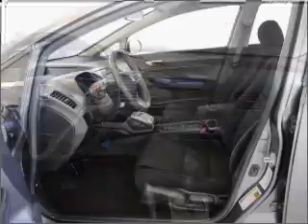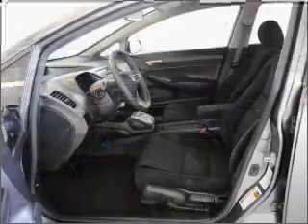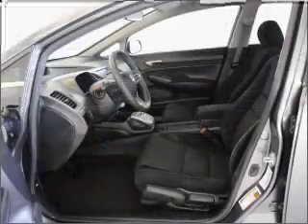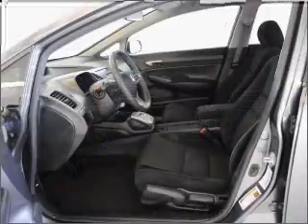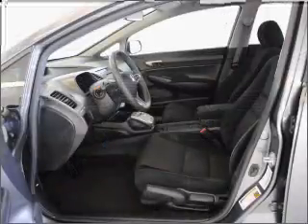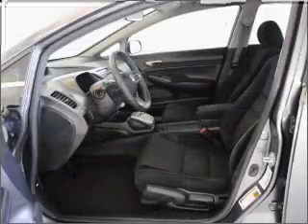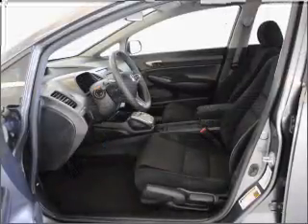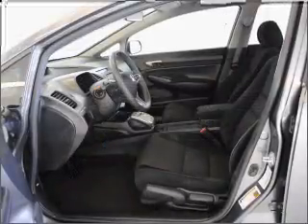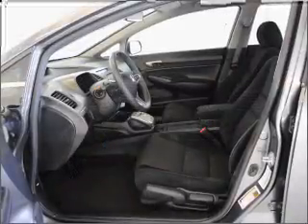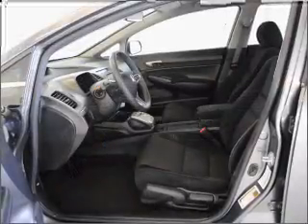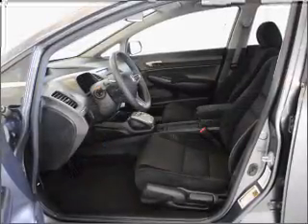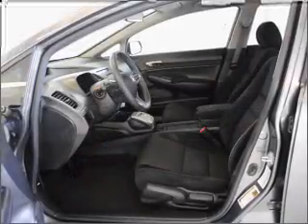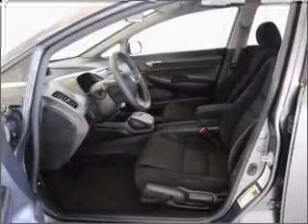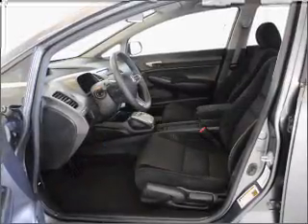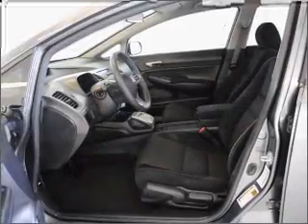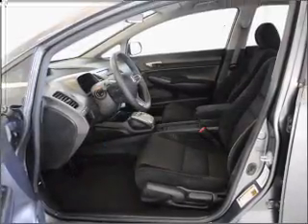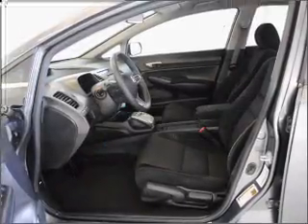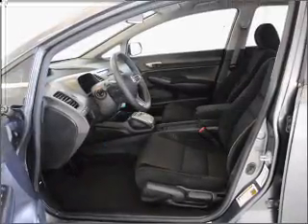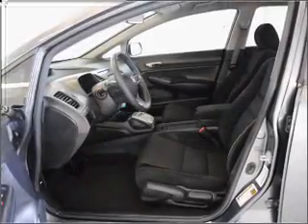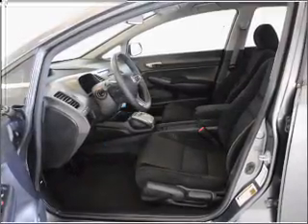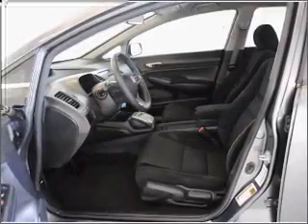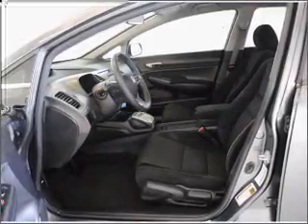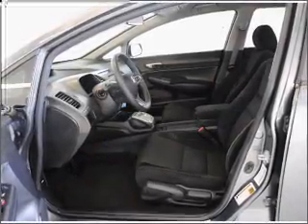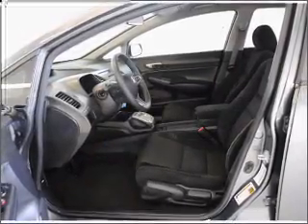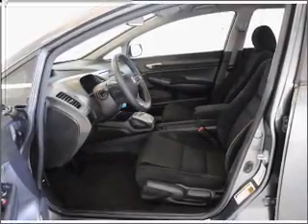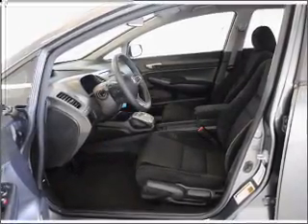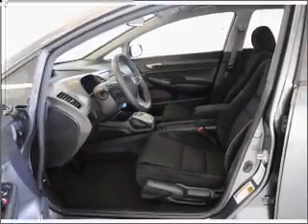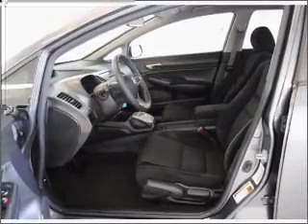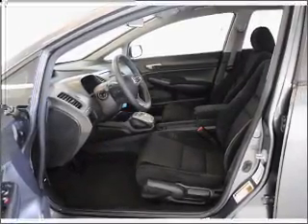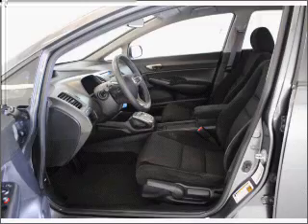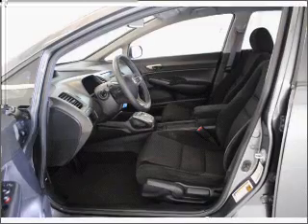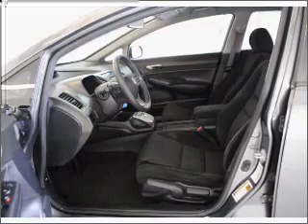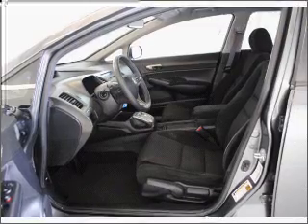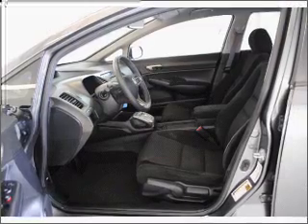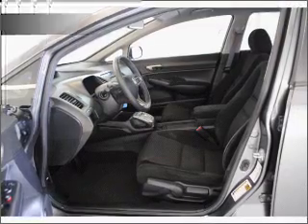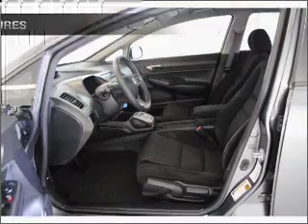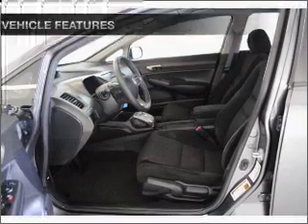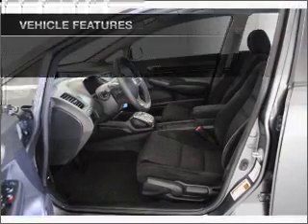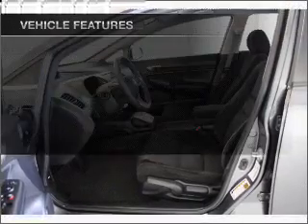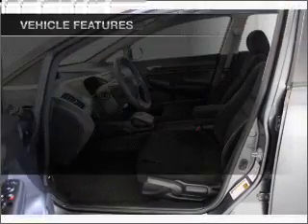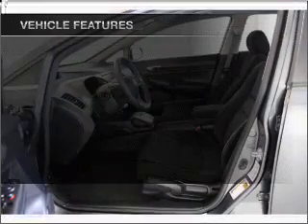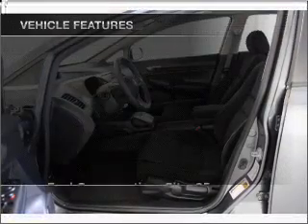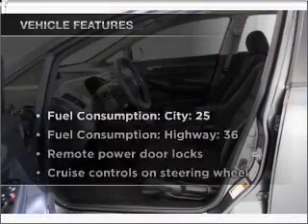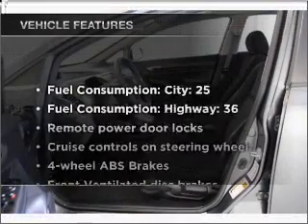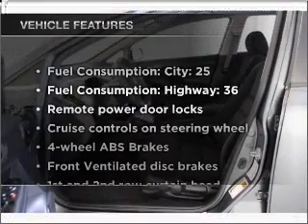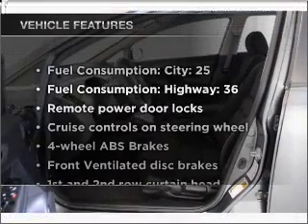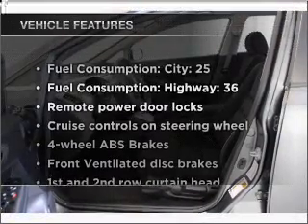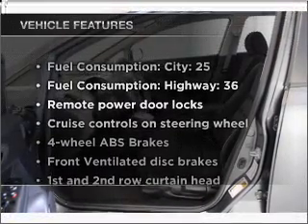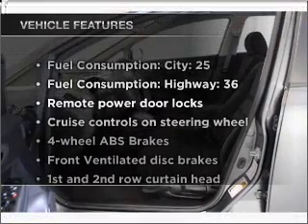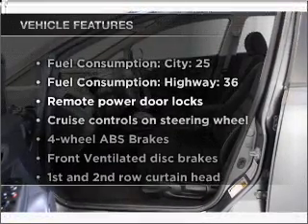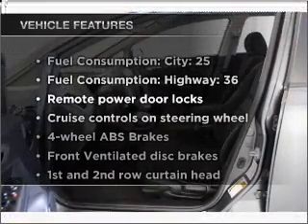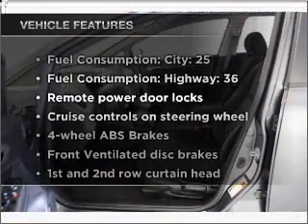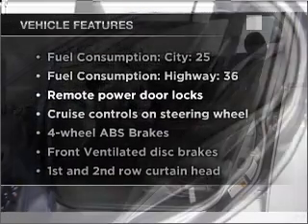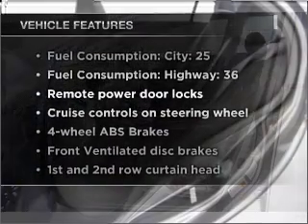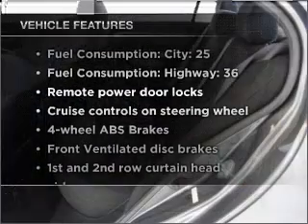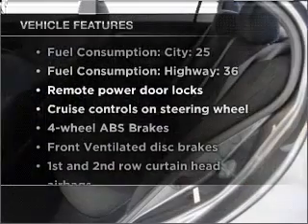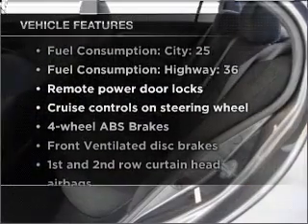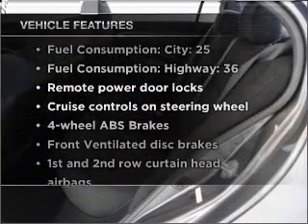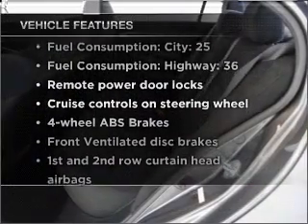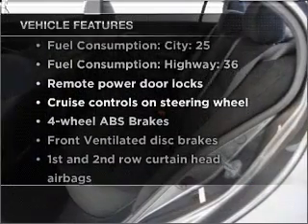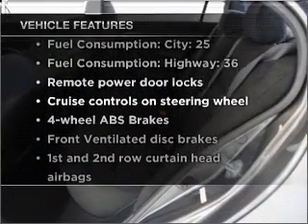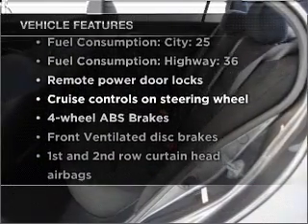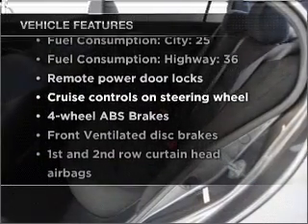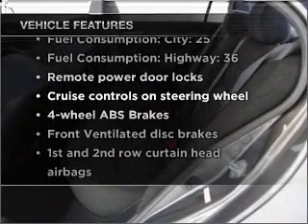The anti-lock braking system will help deliver you safely to your destination. Plus, enjoy these notable features that are included in this ride.